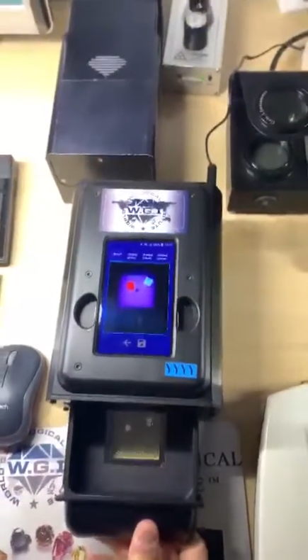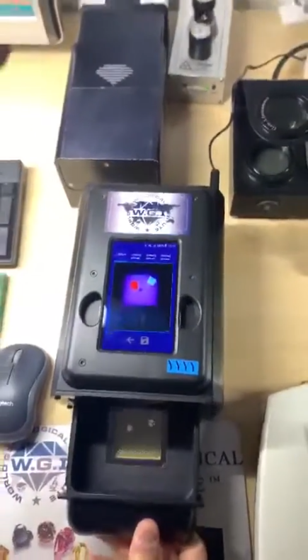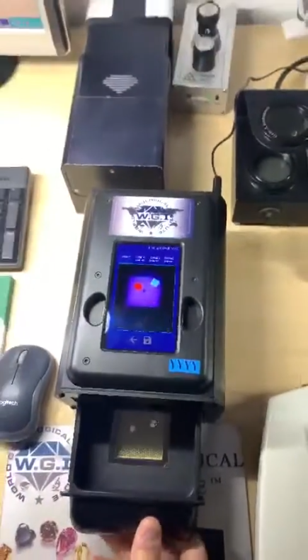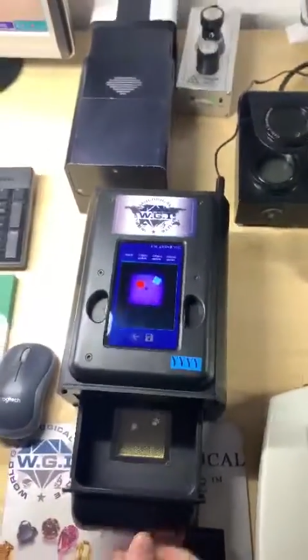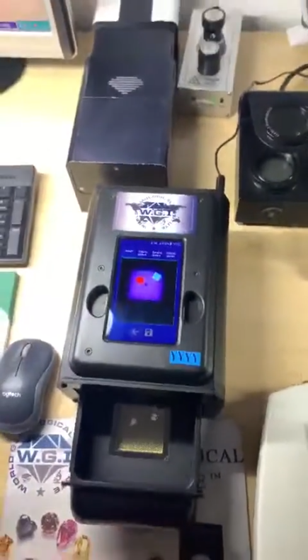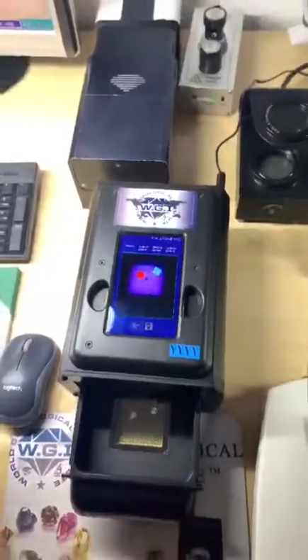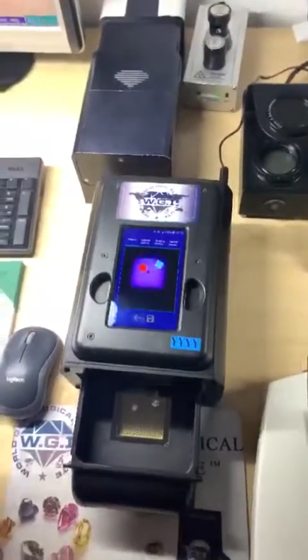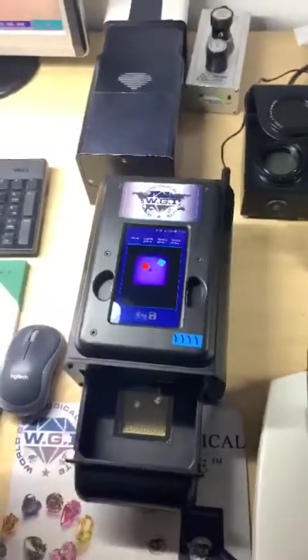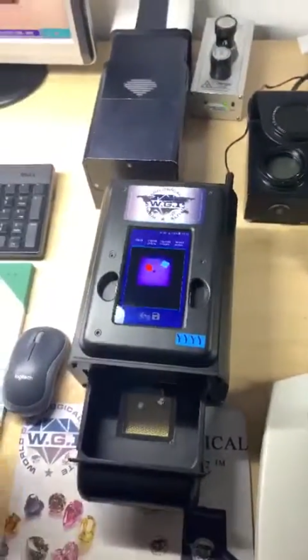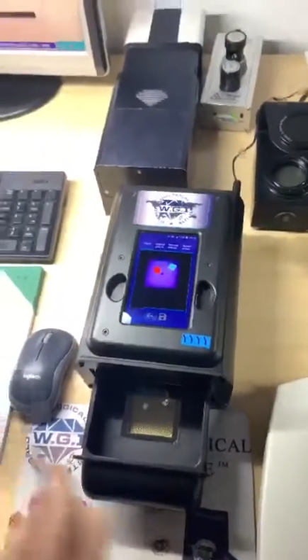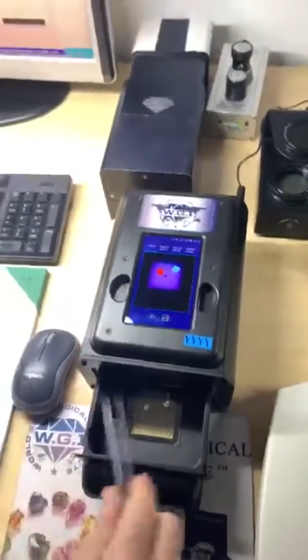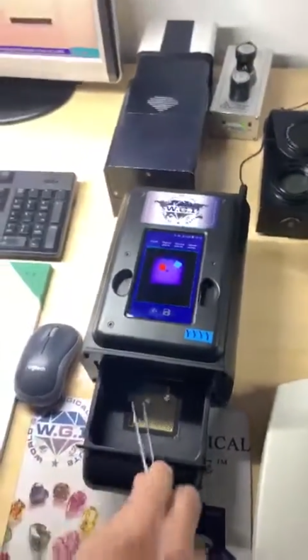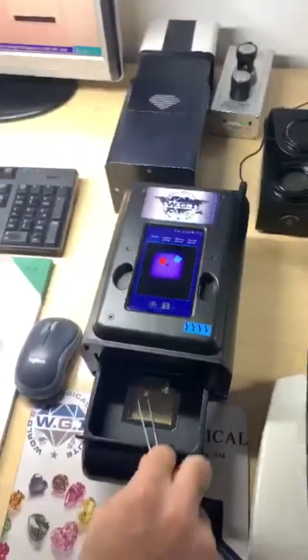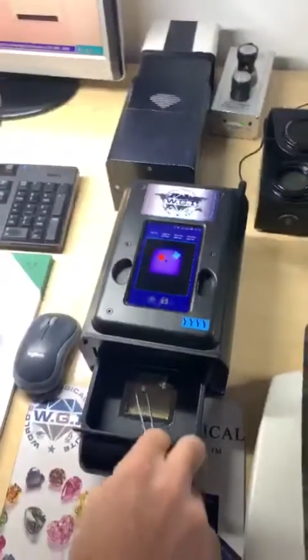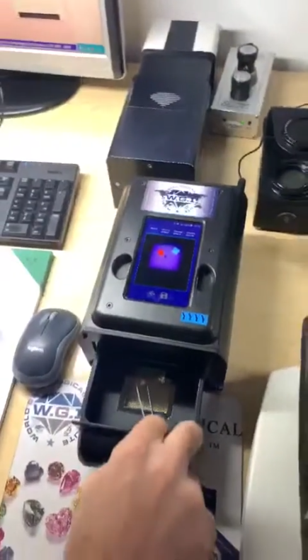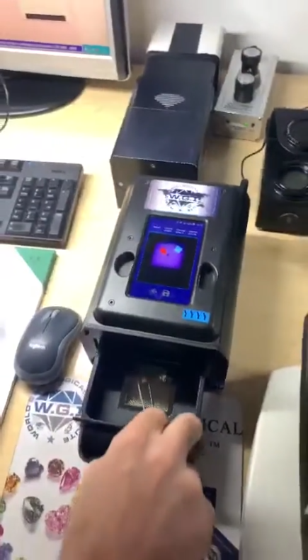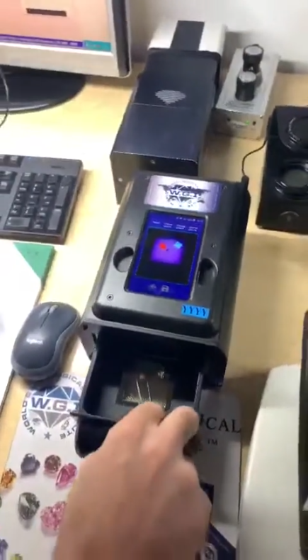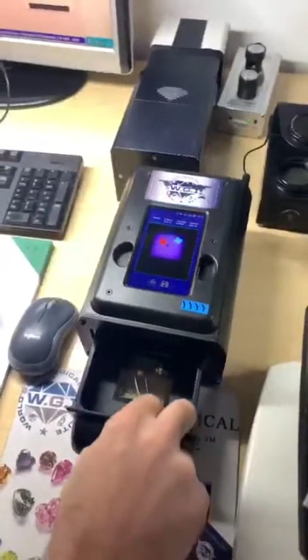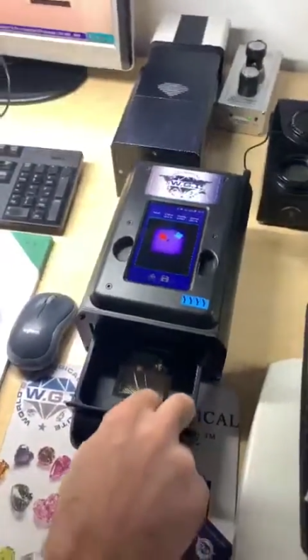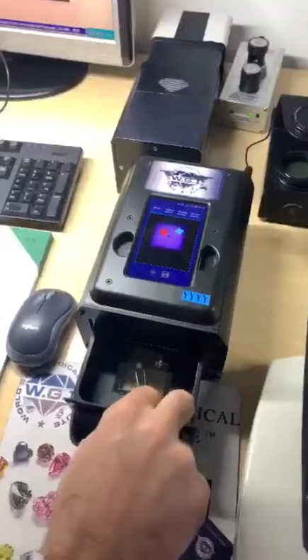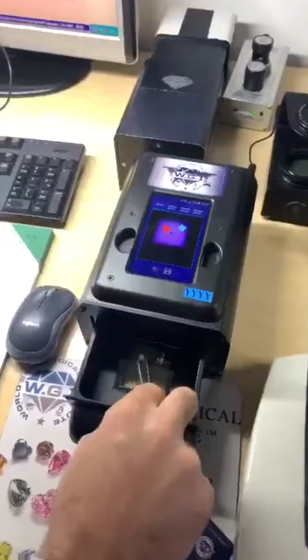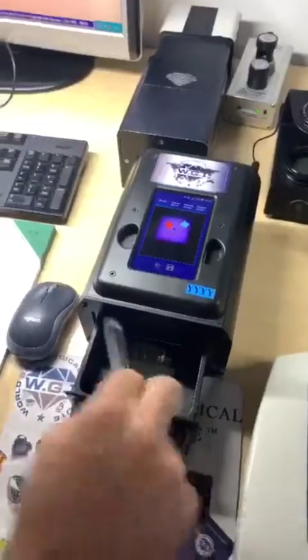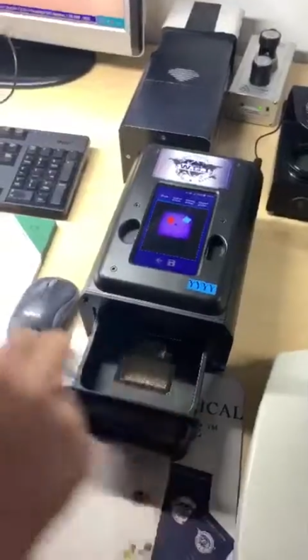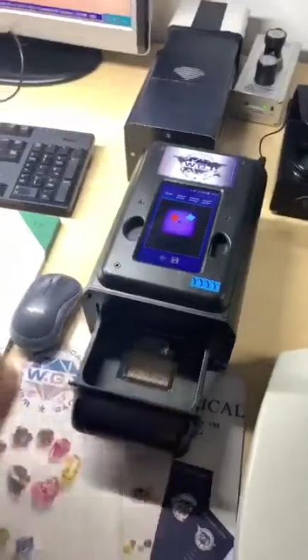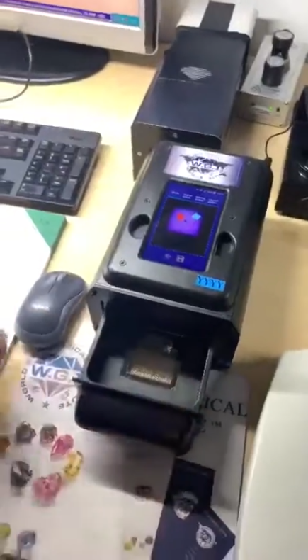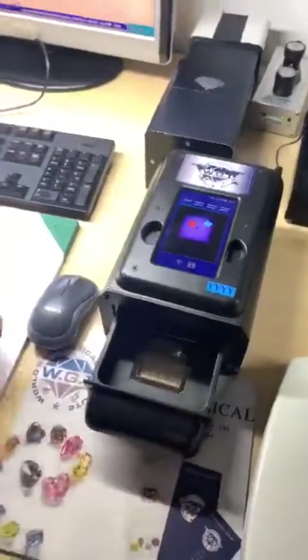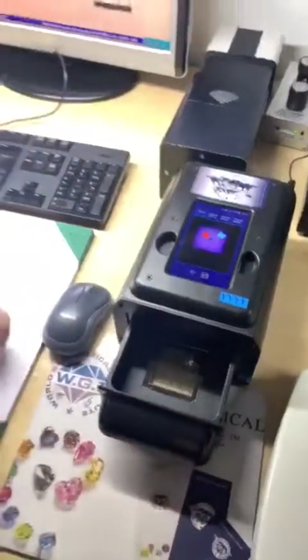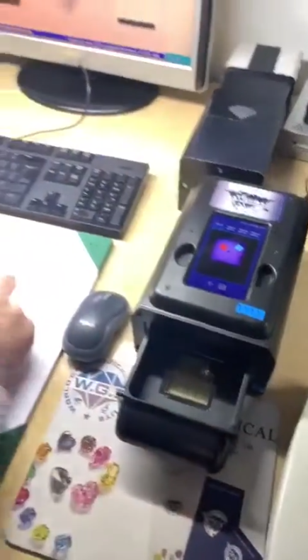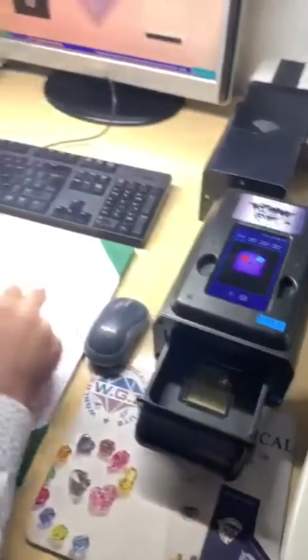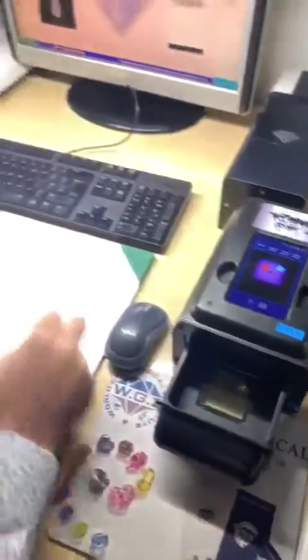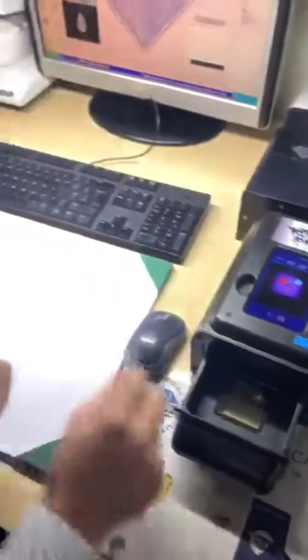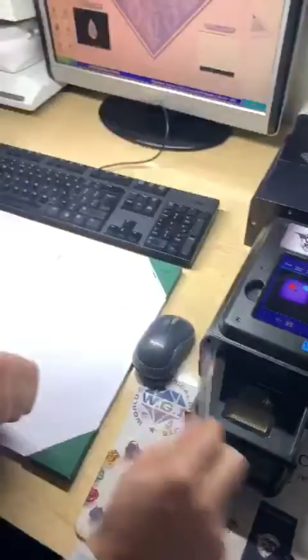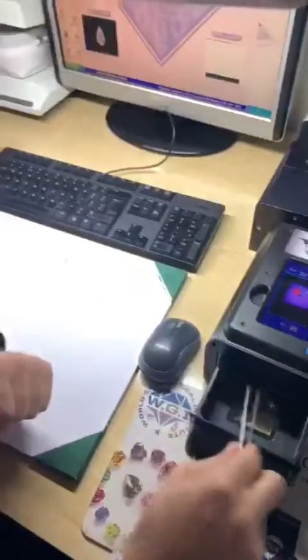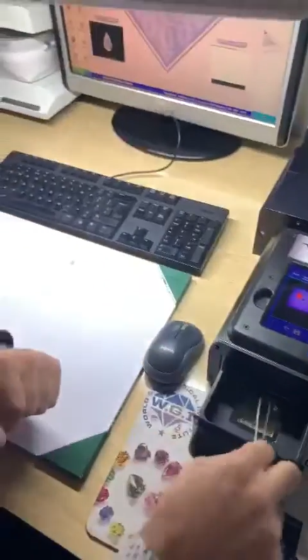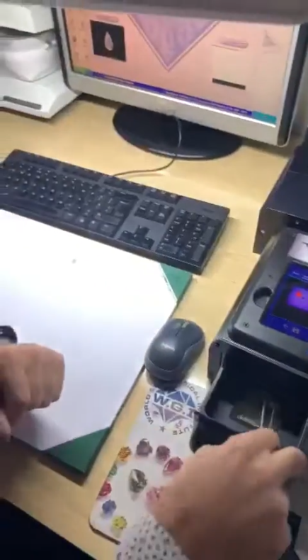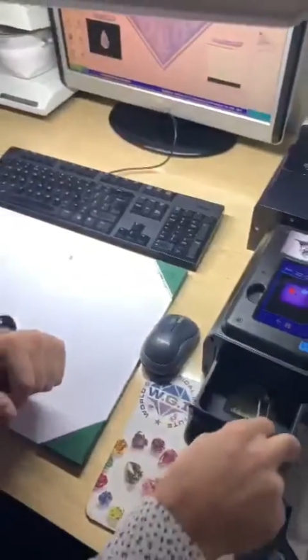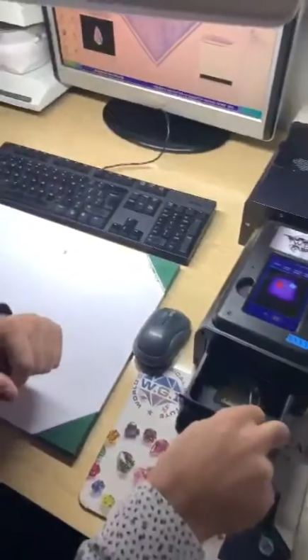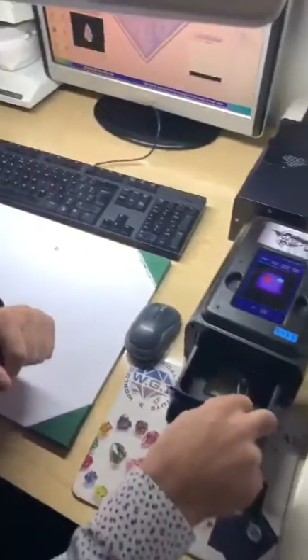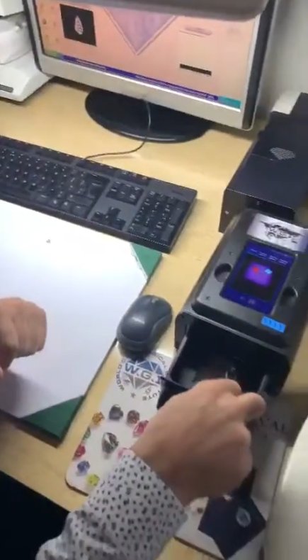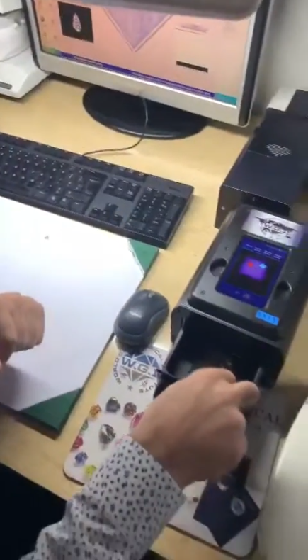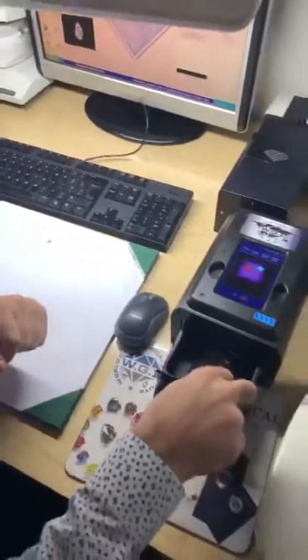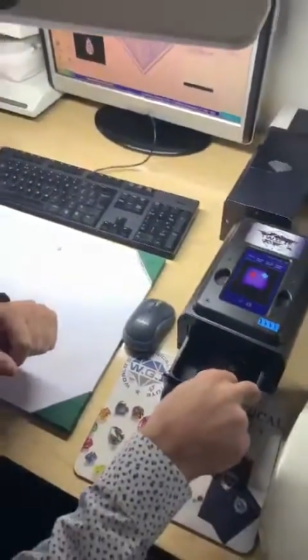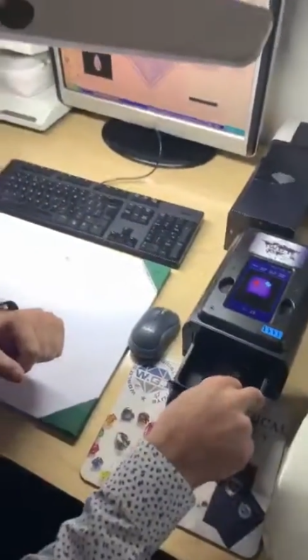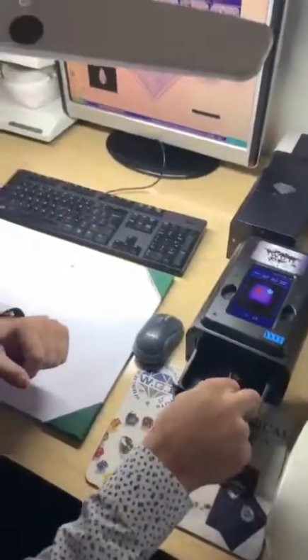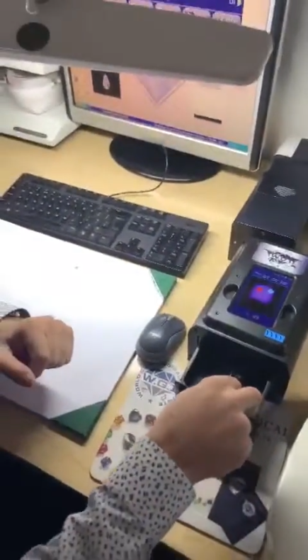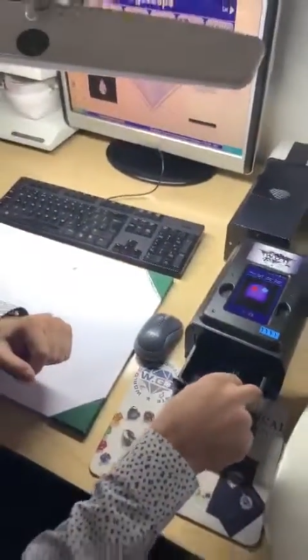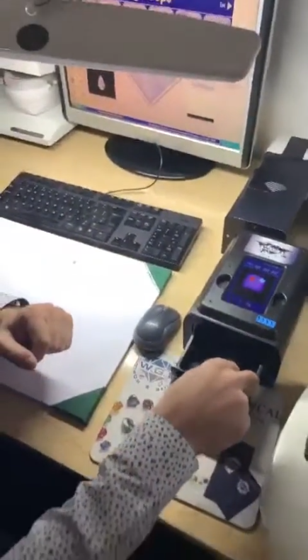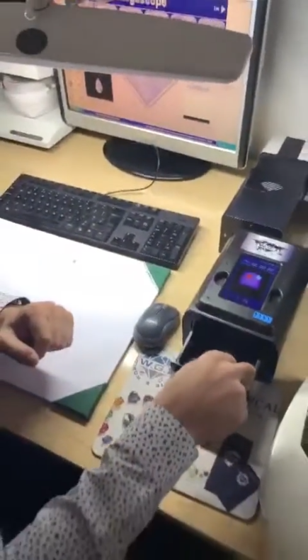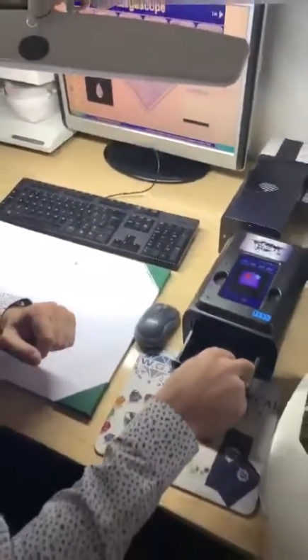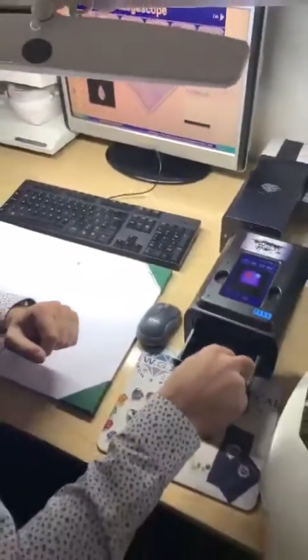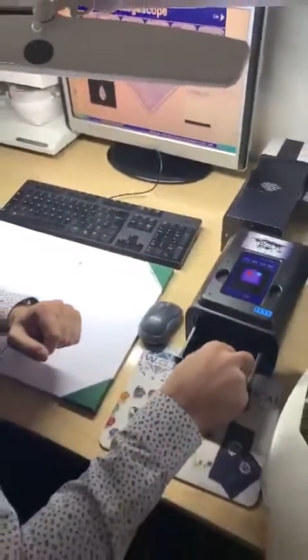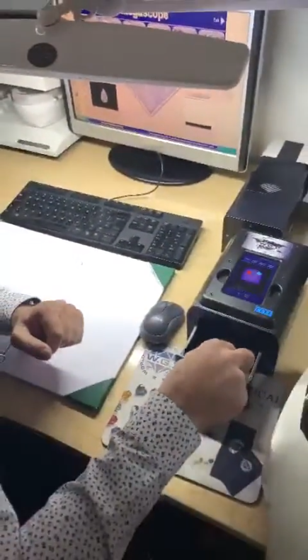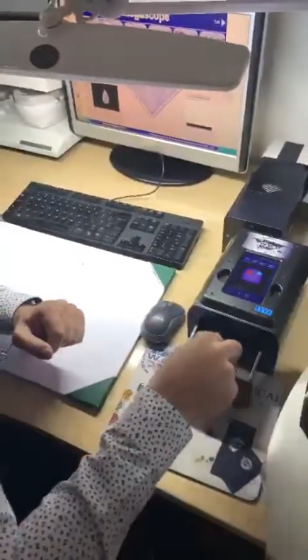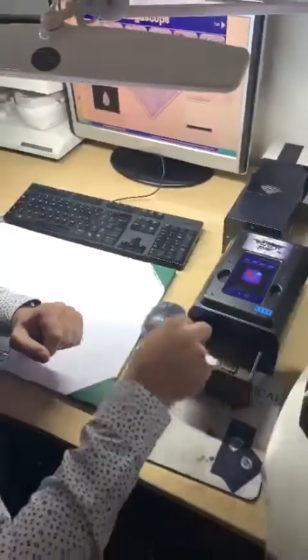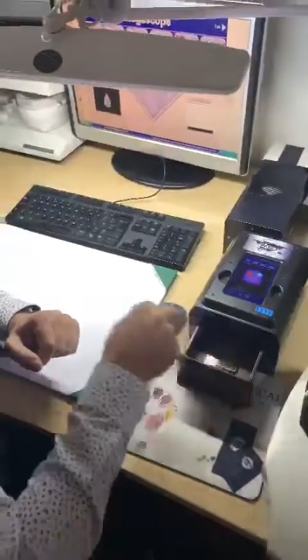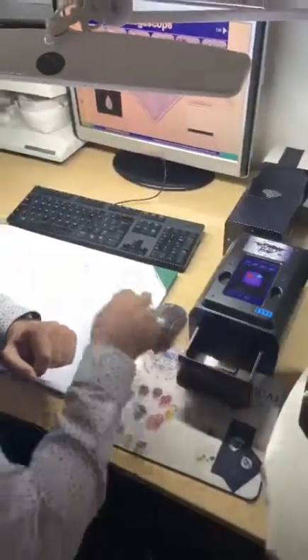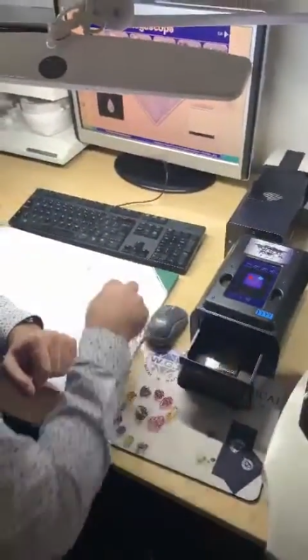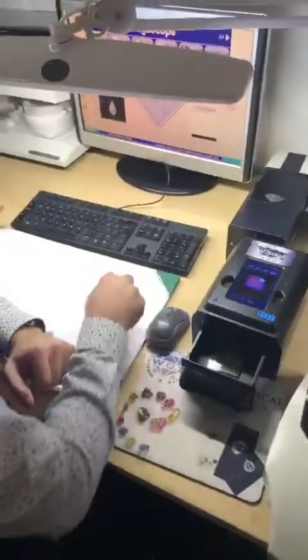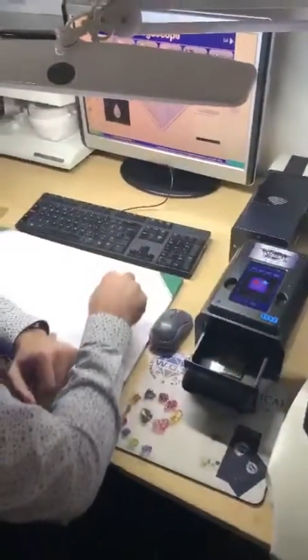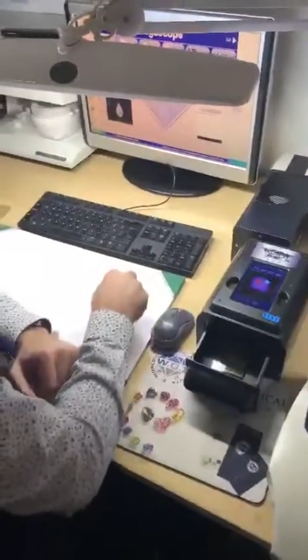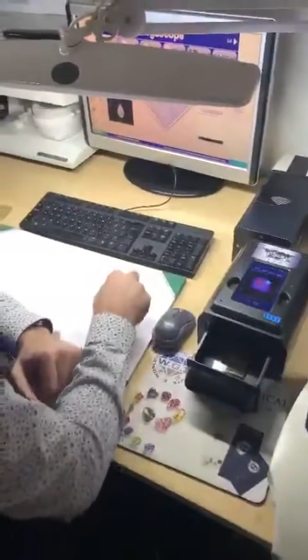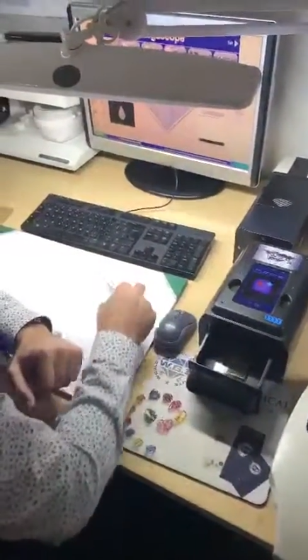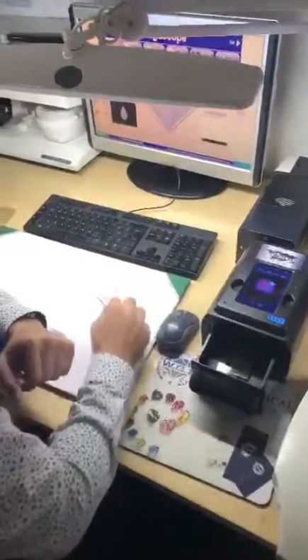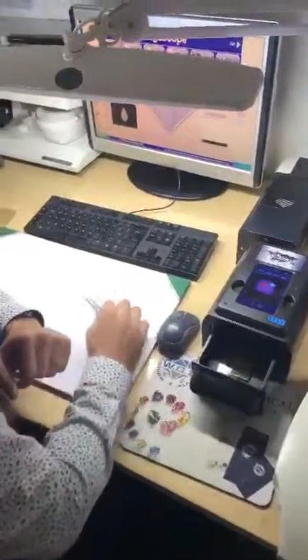Now the client knows if they have a natural or synthetic diamond in just a few seconds.